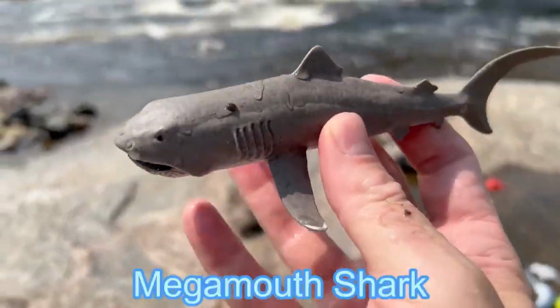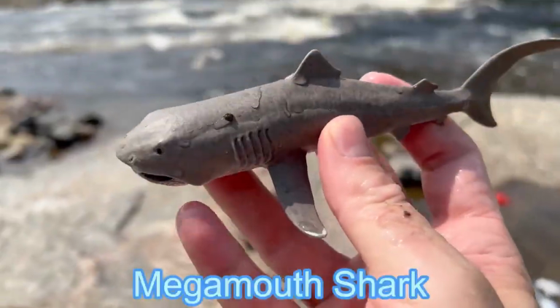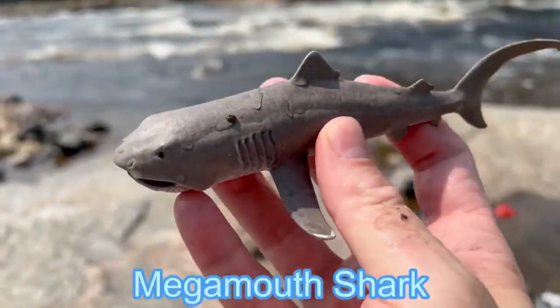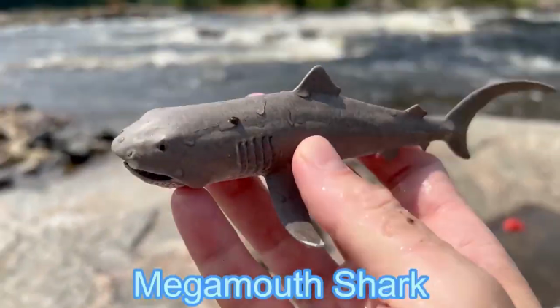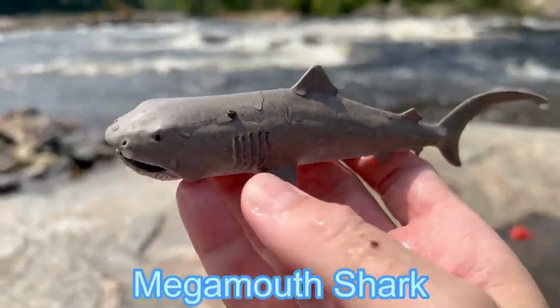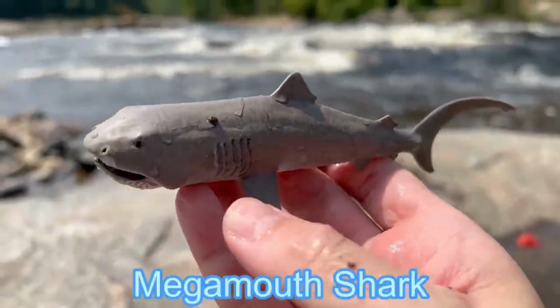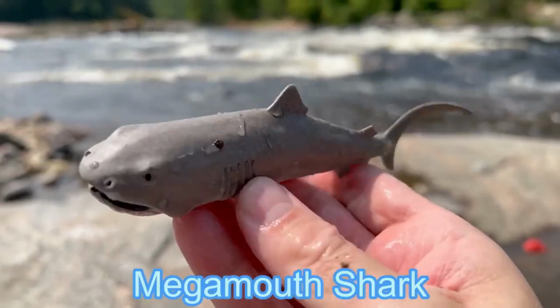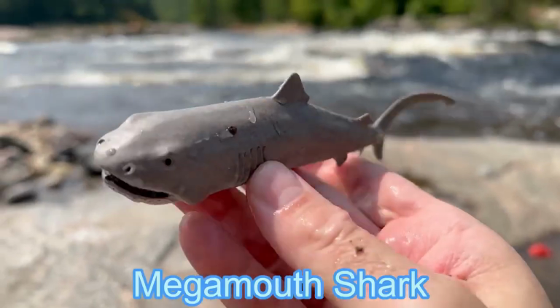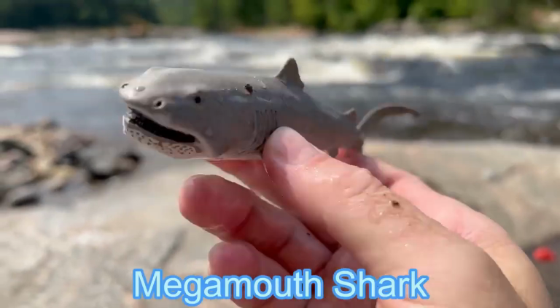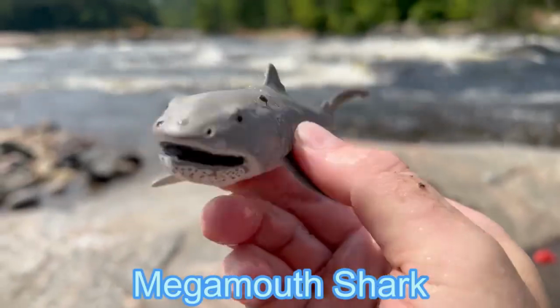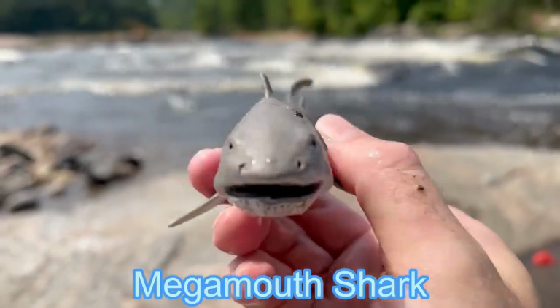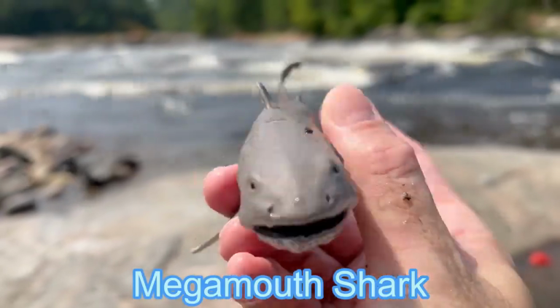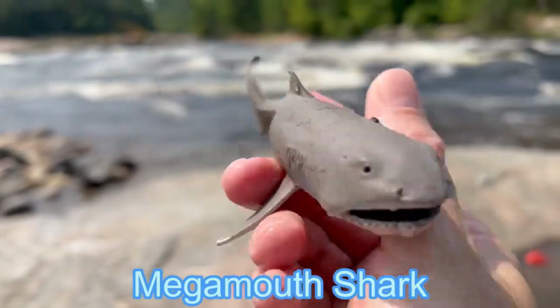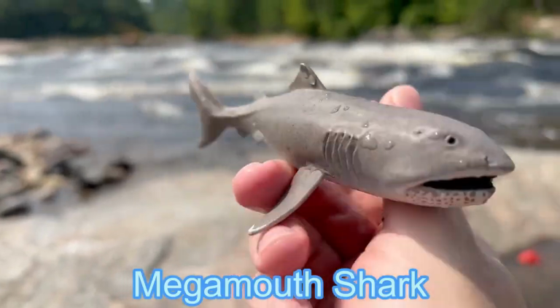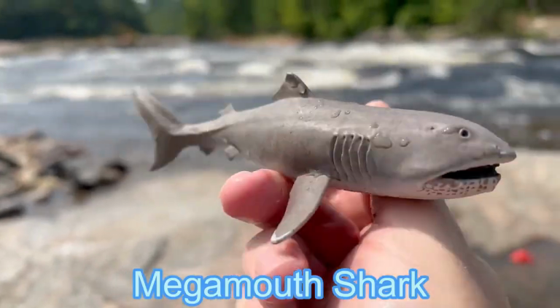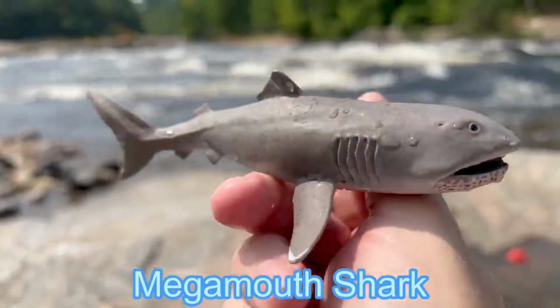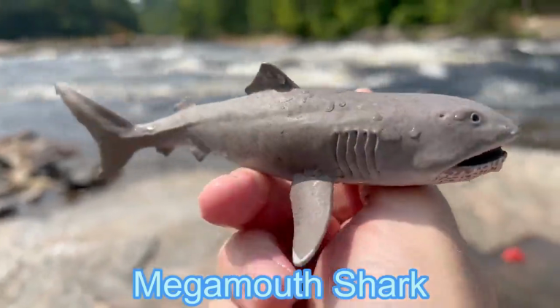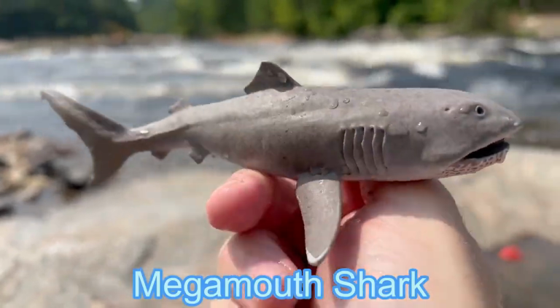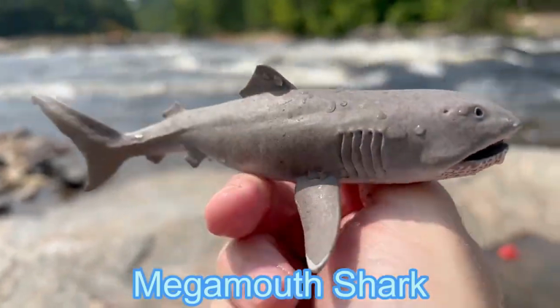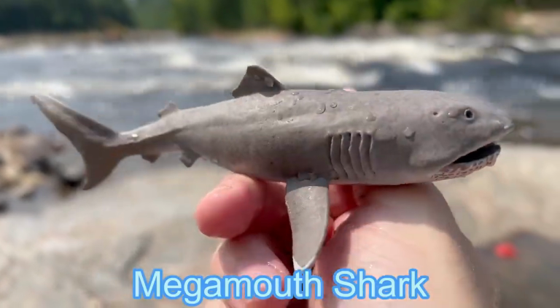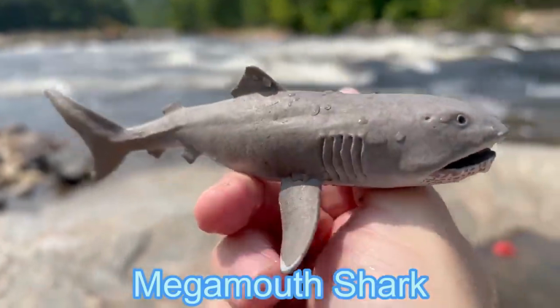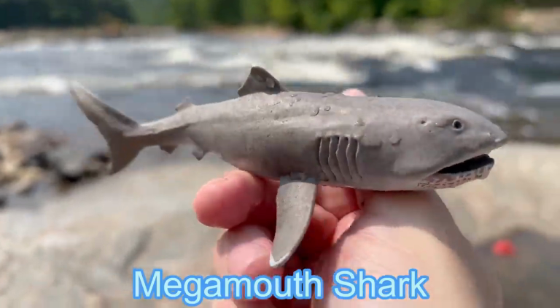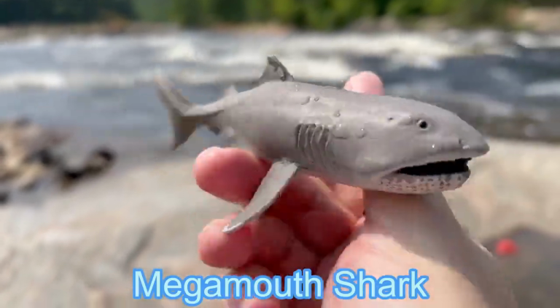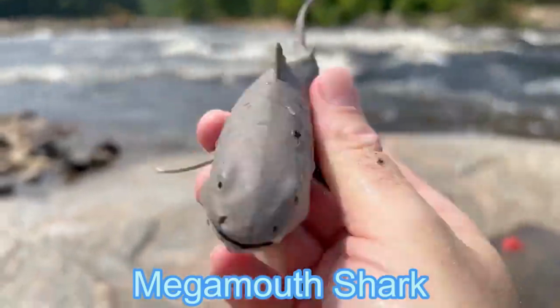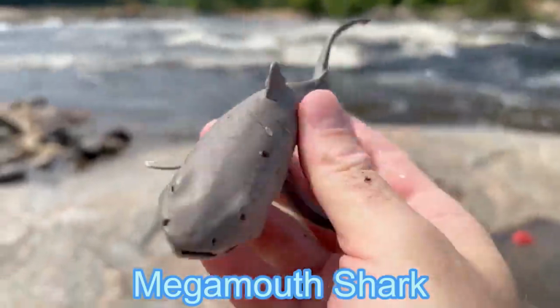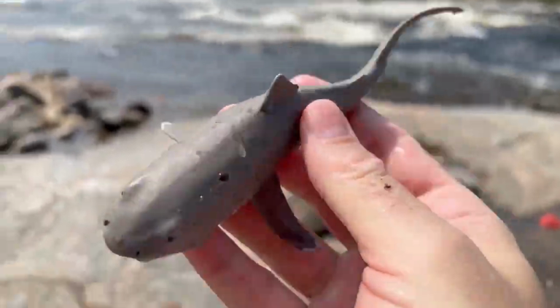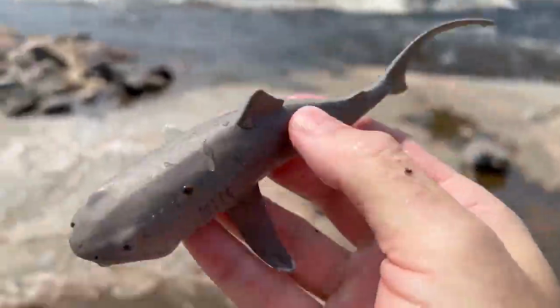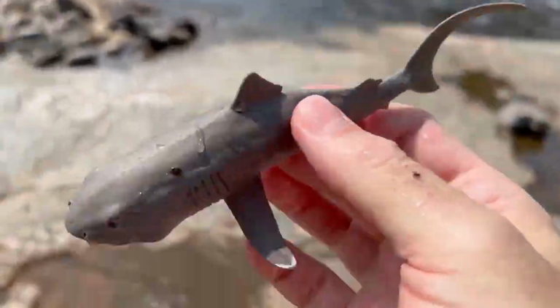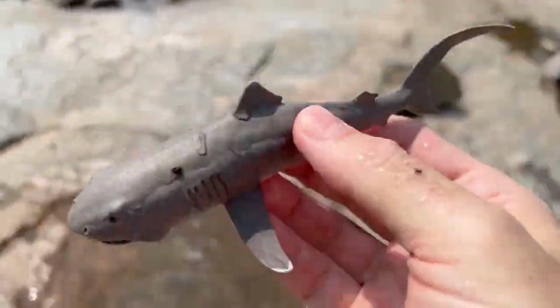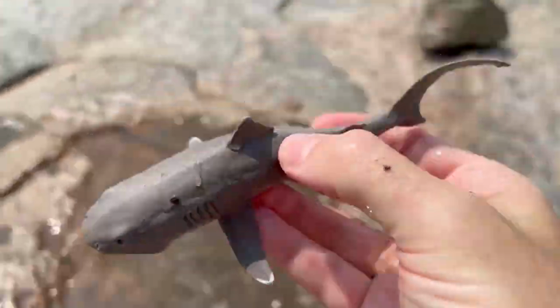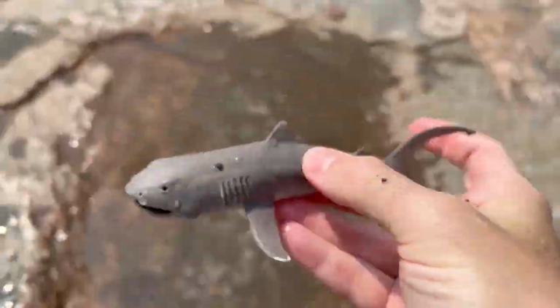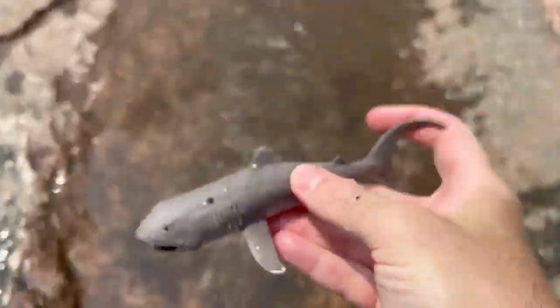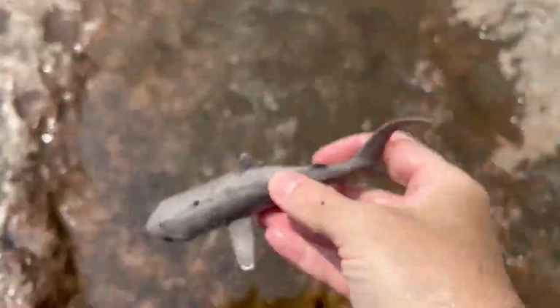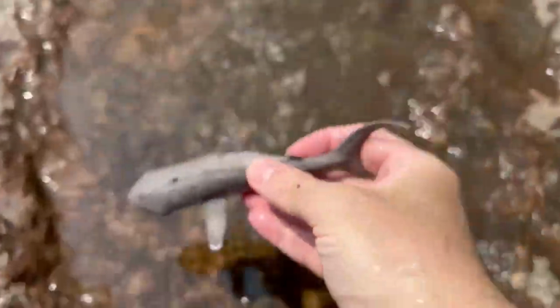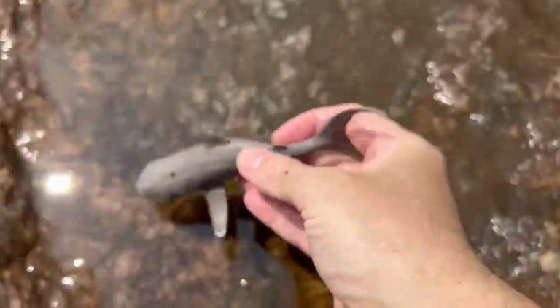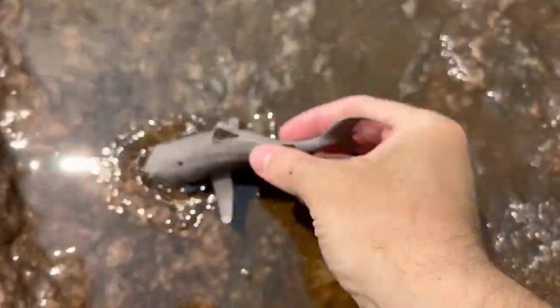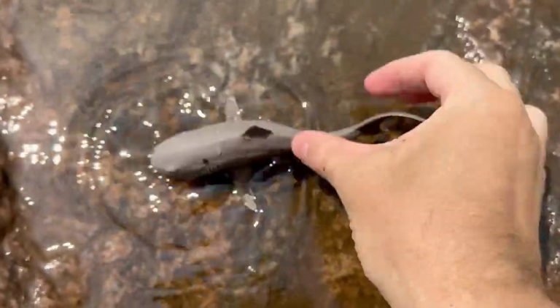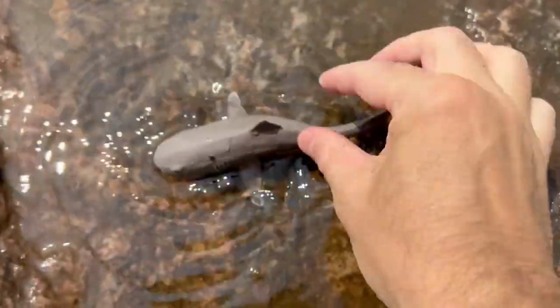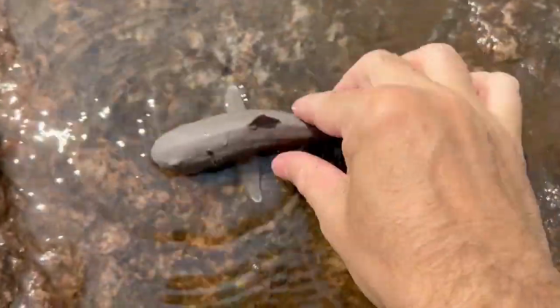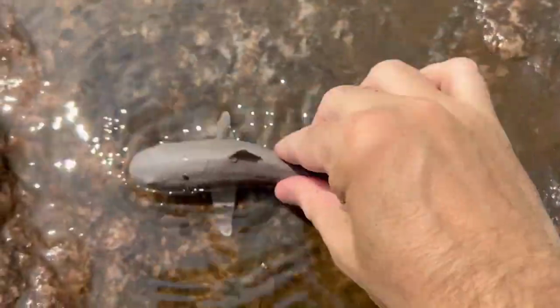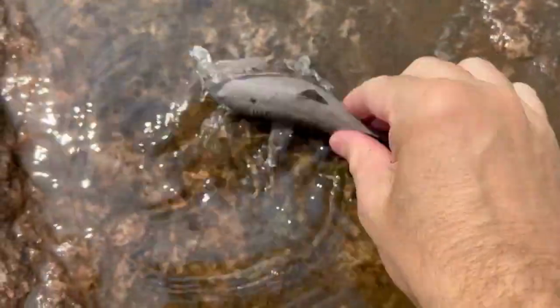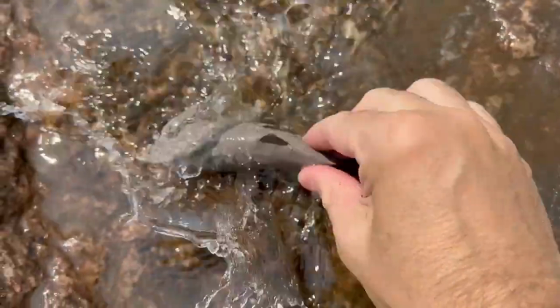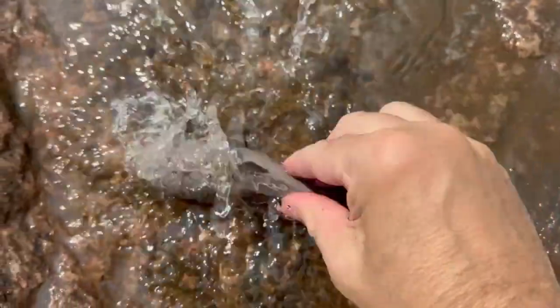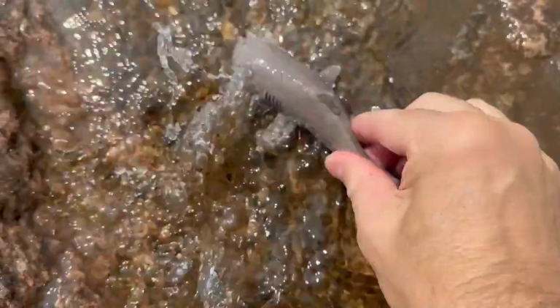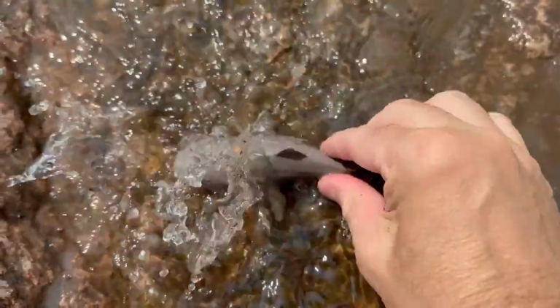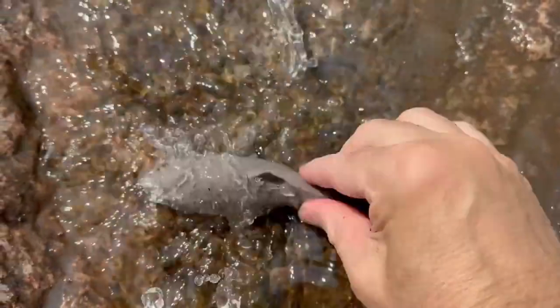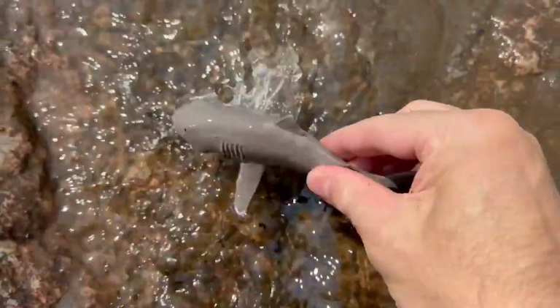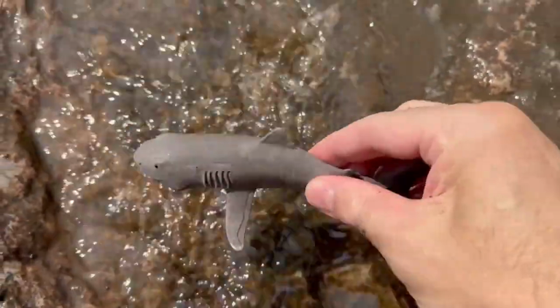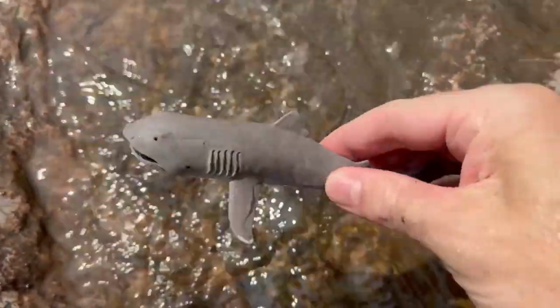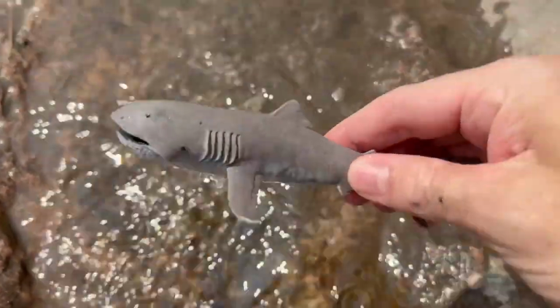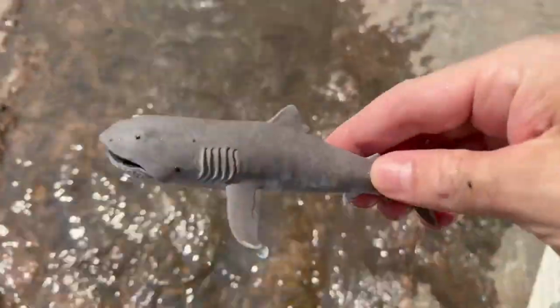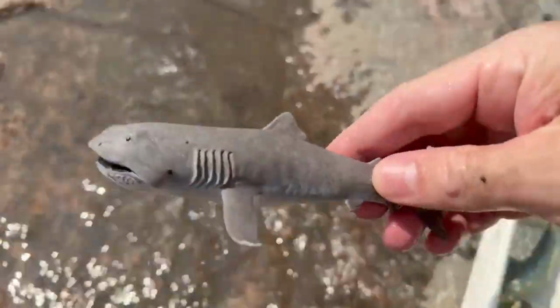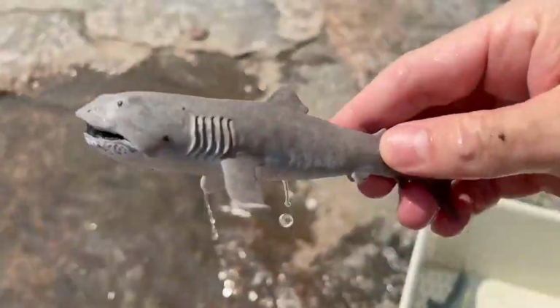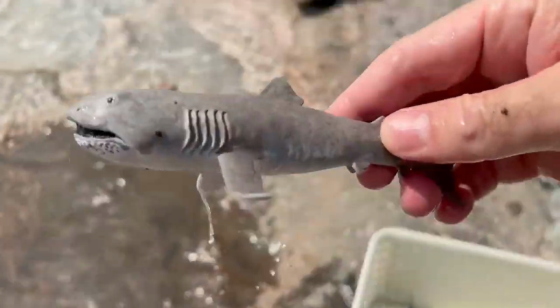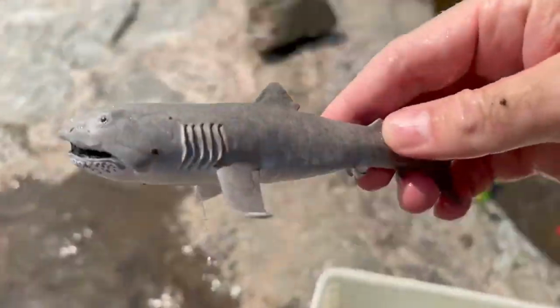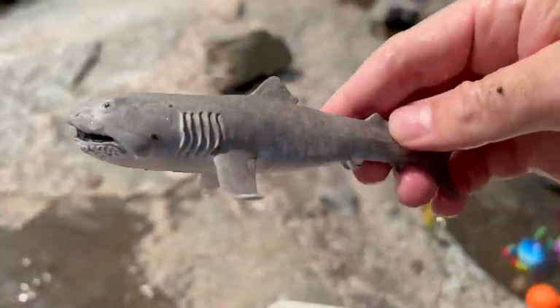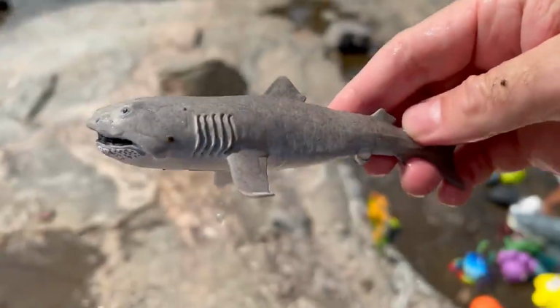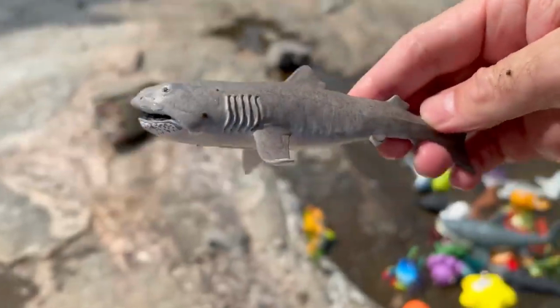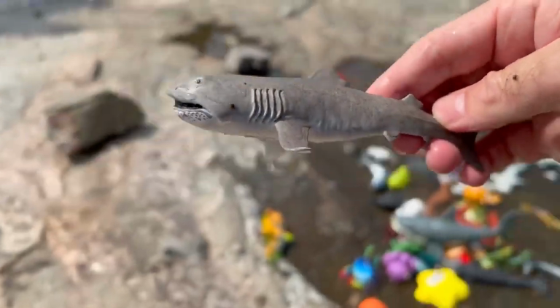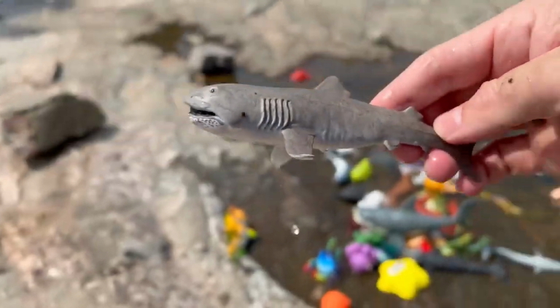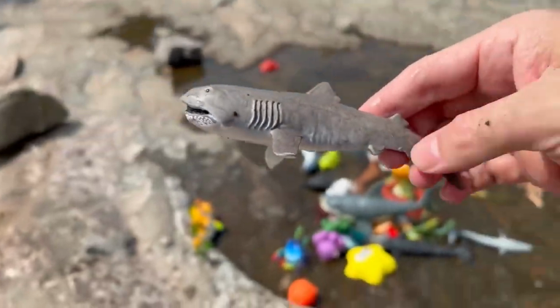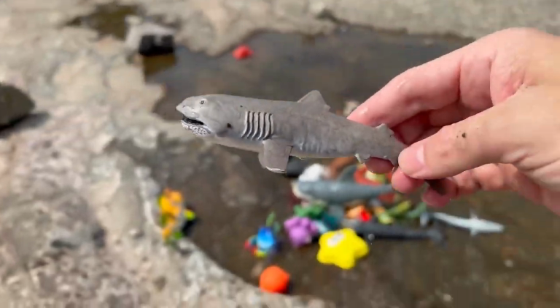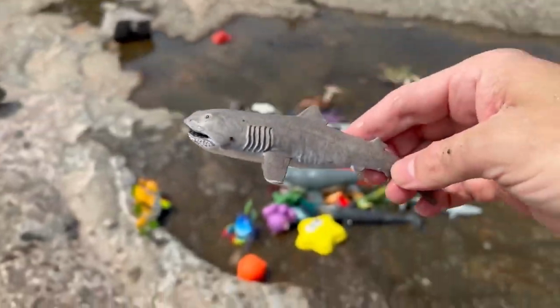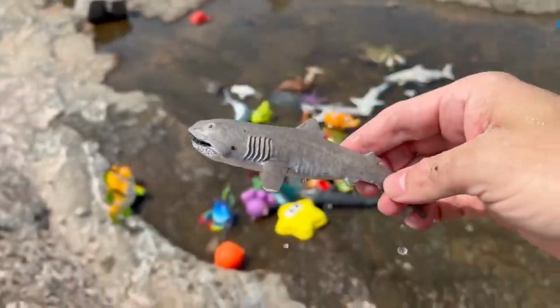Mega mouth shark! Amazing. Mega mouth shark.